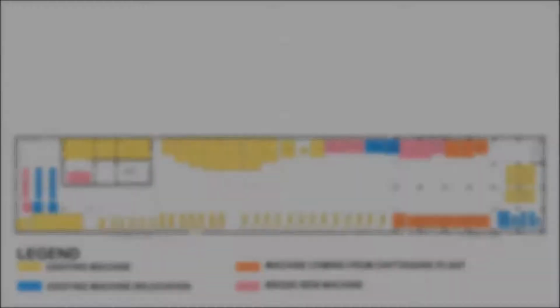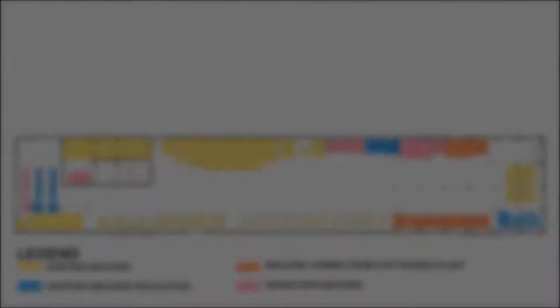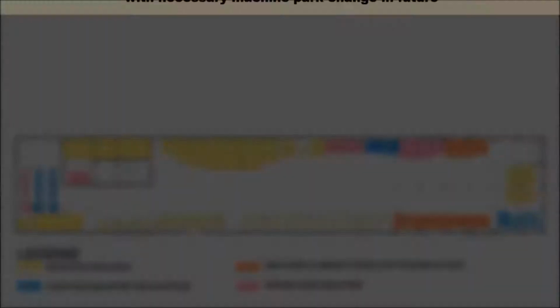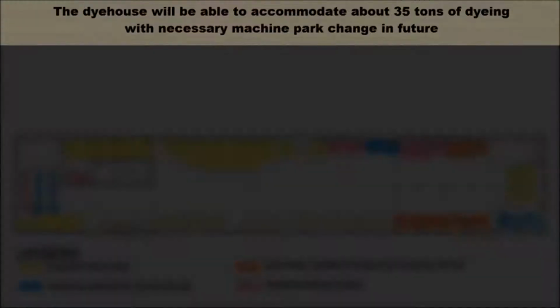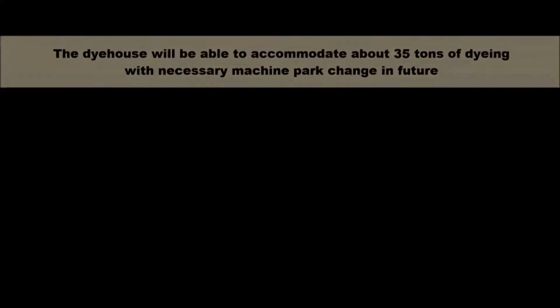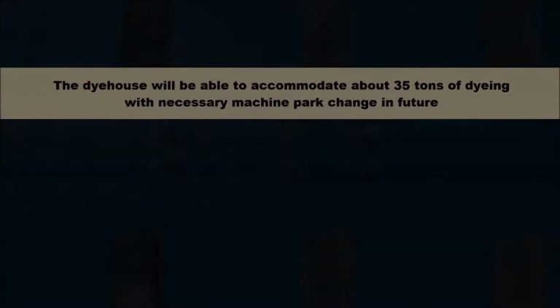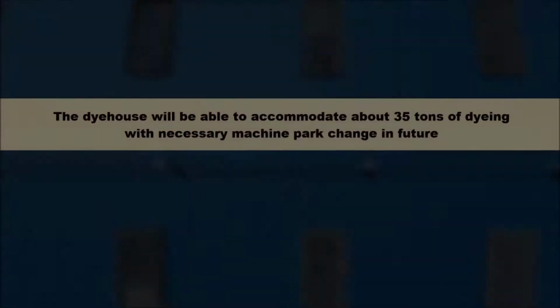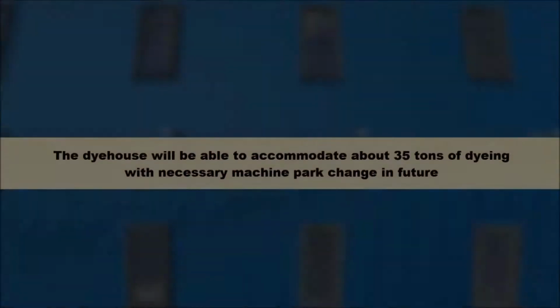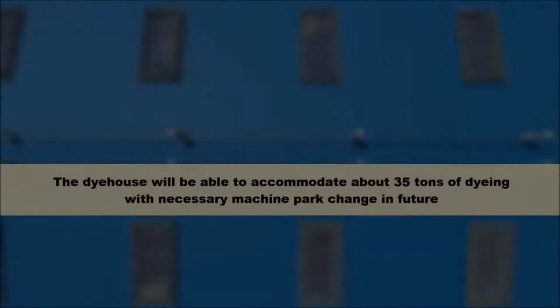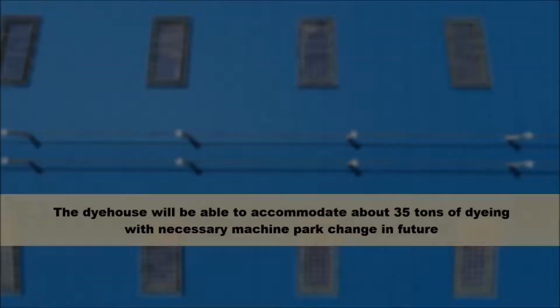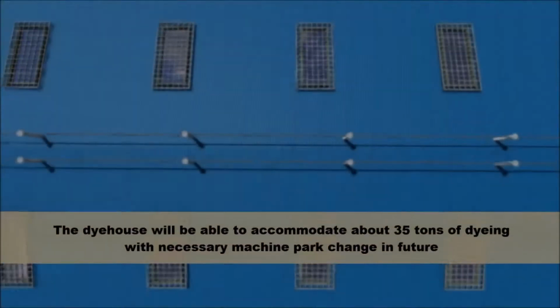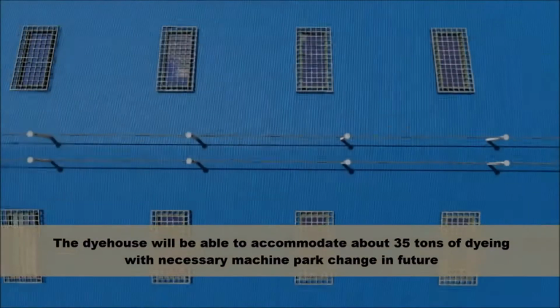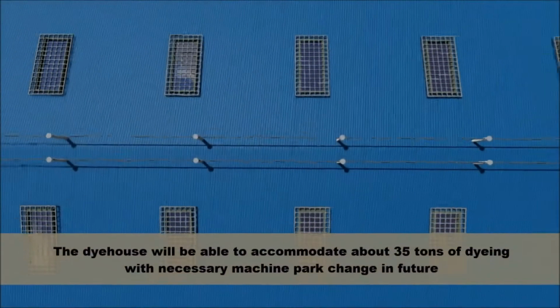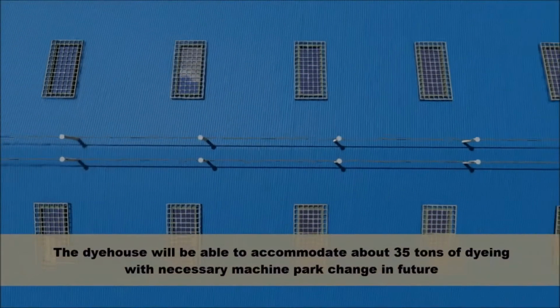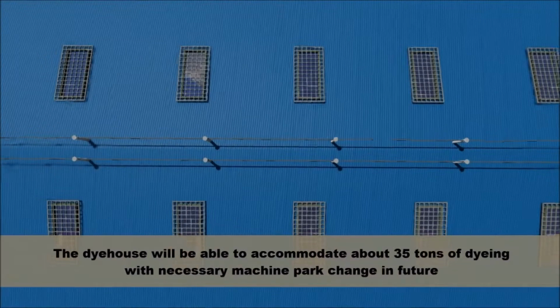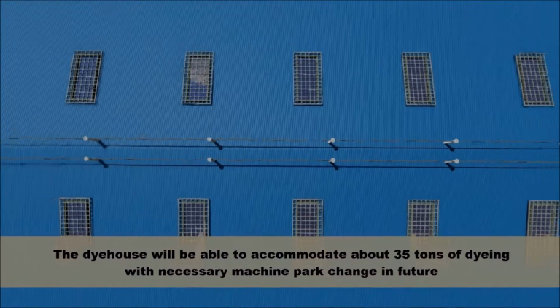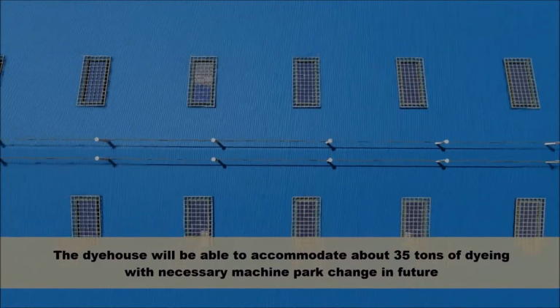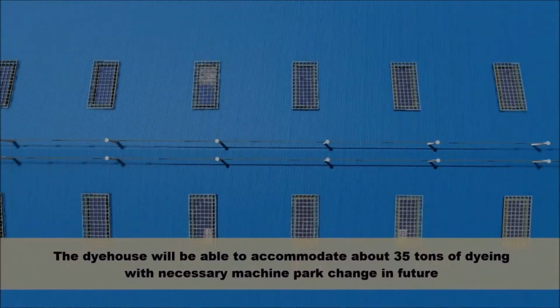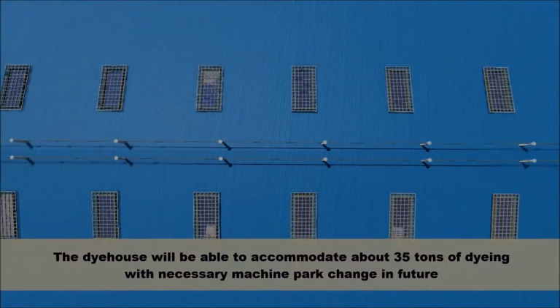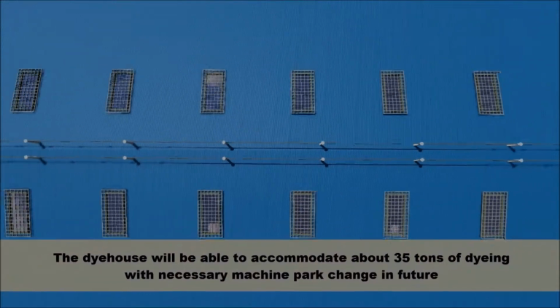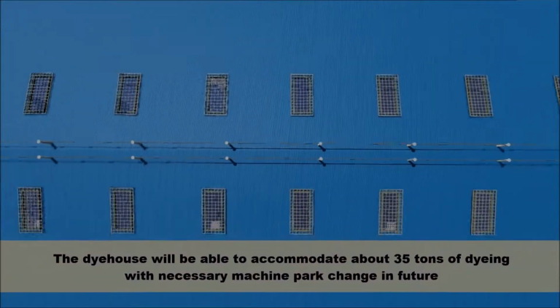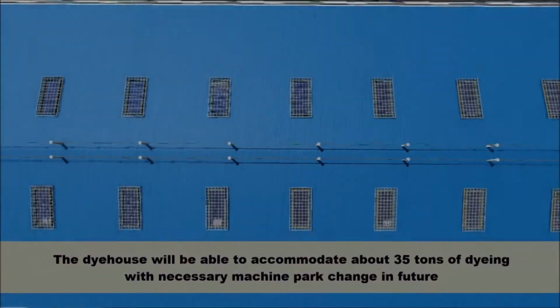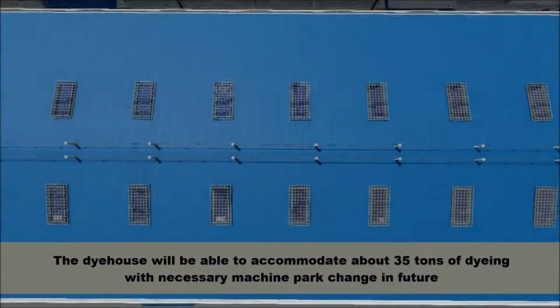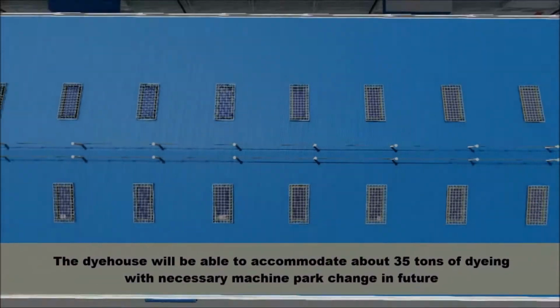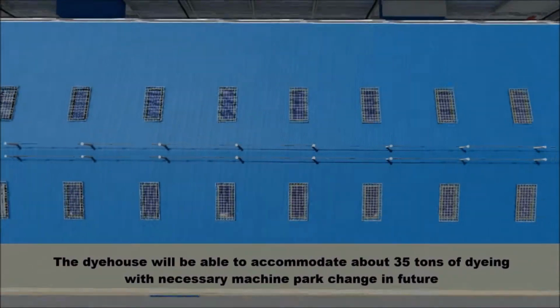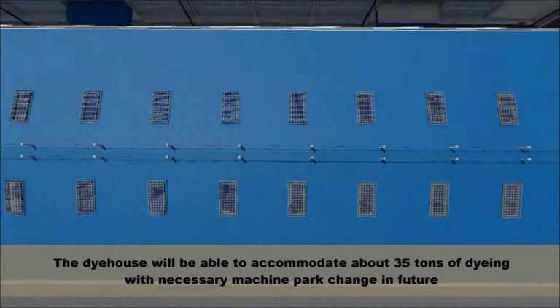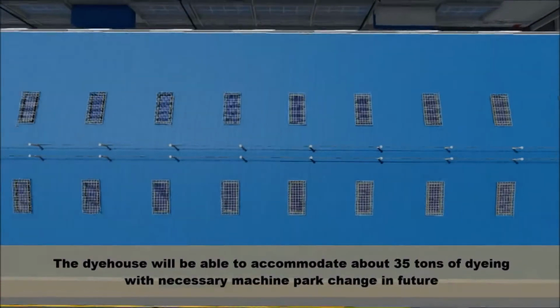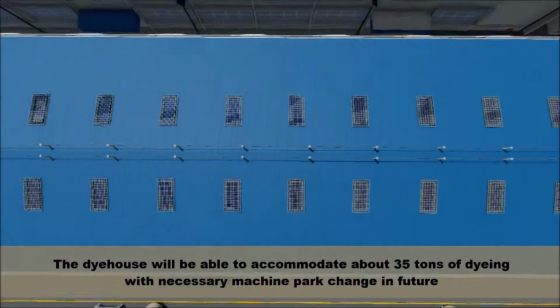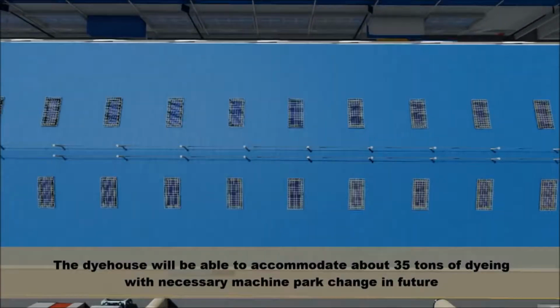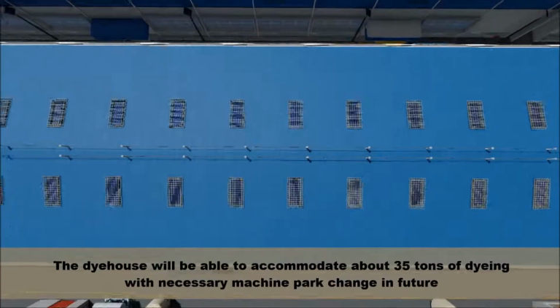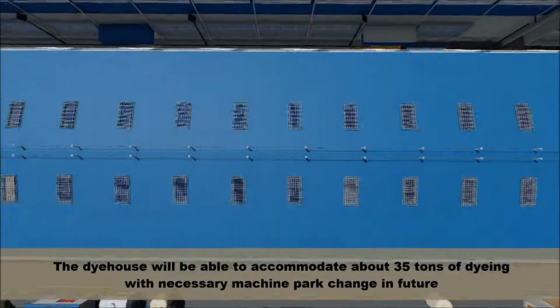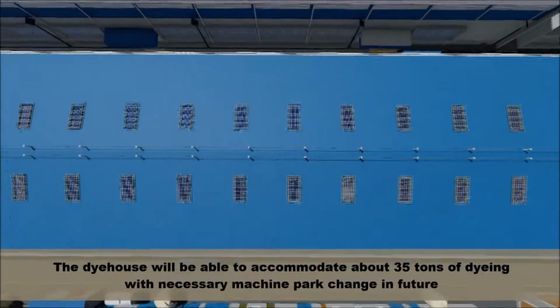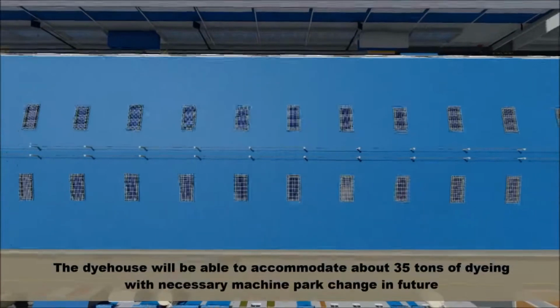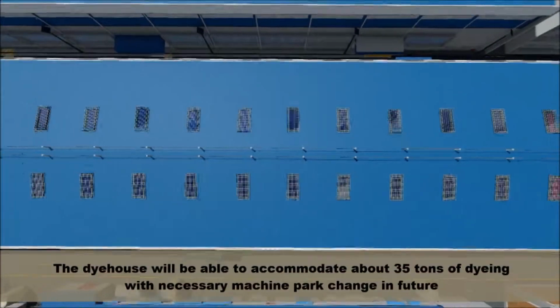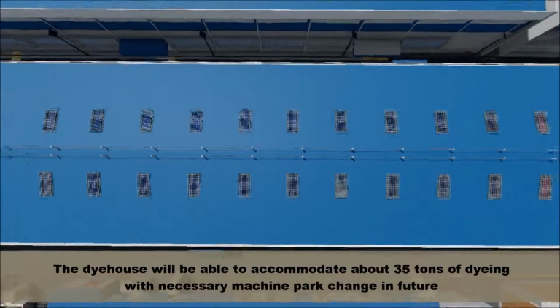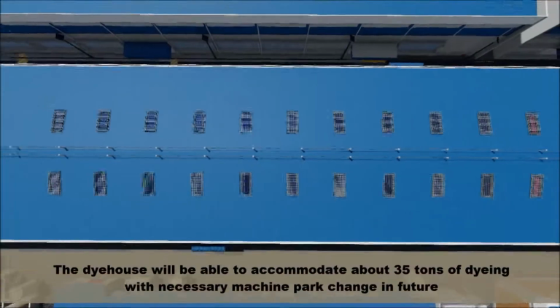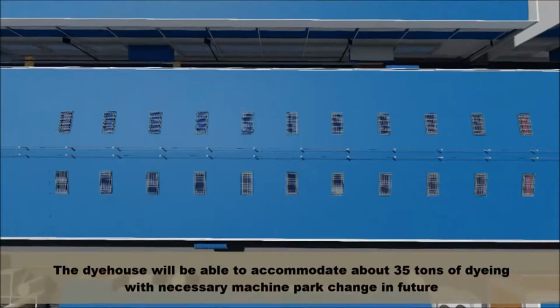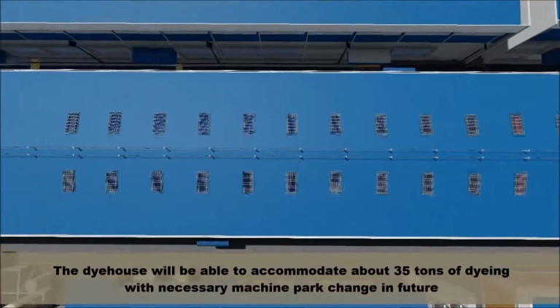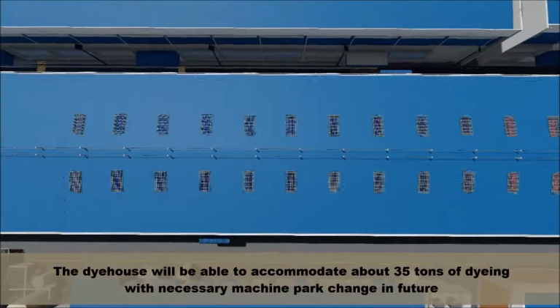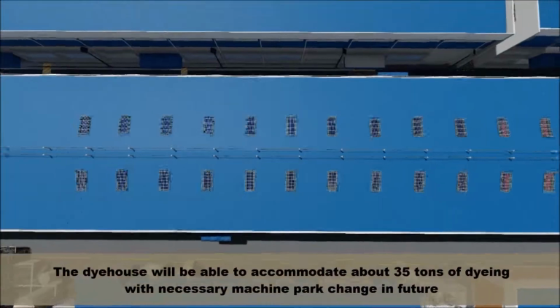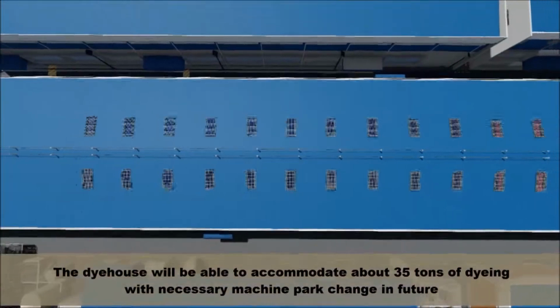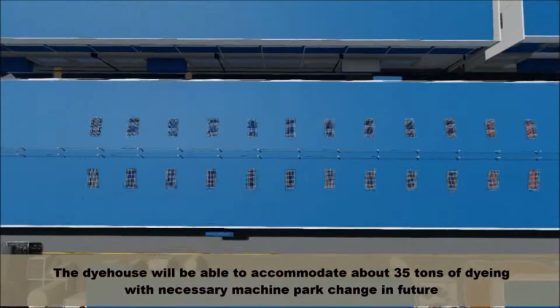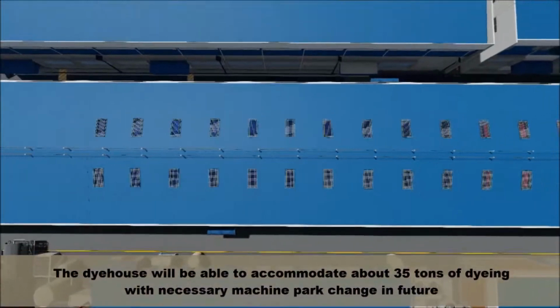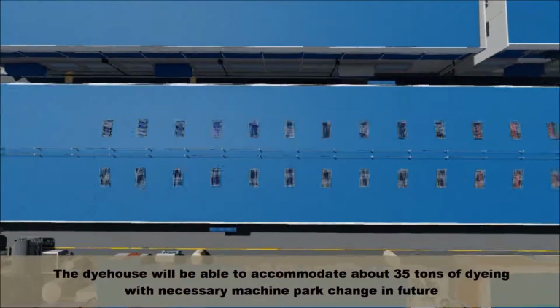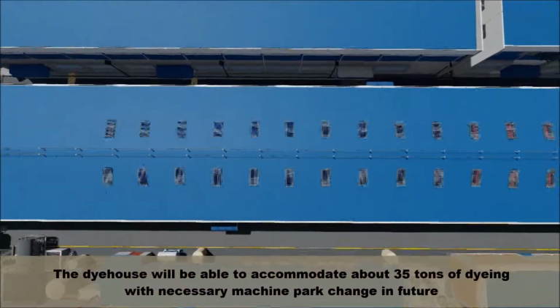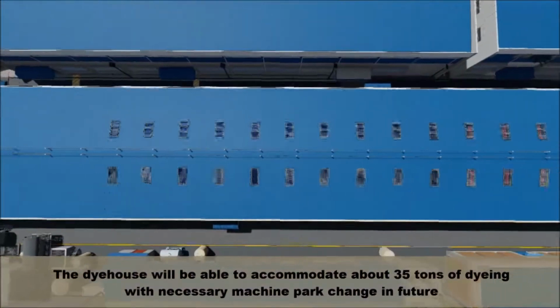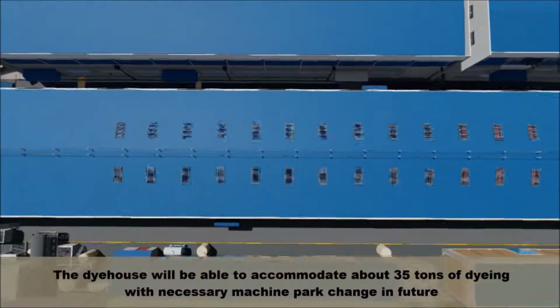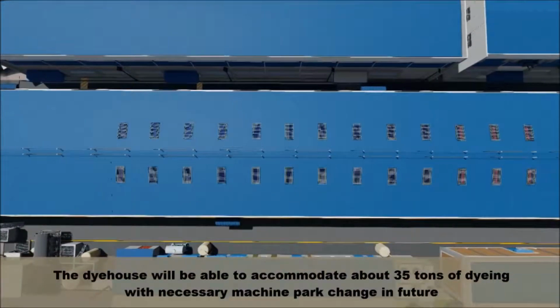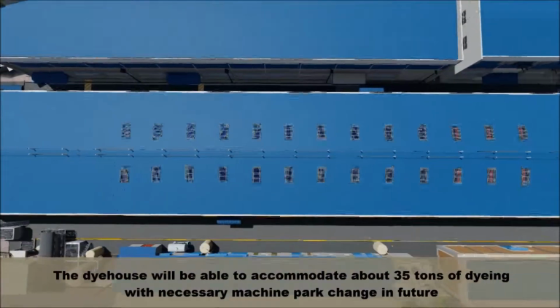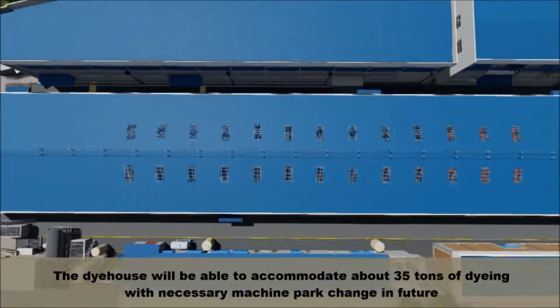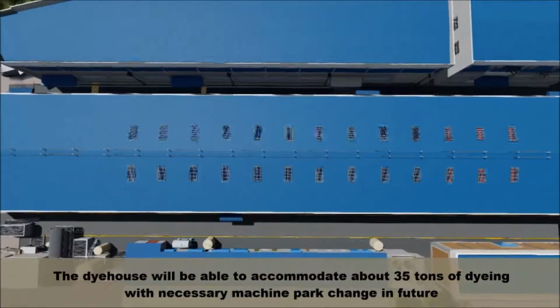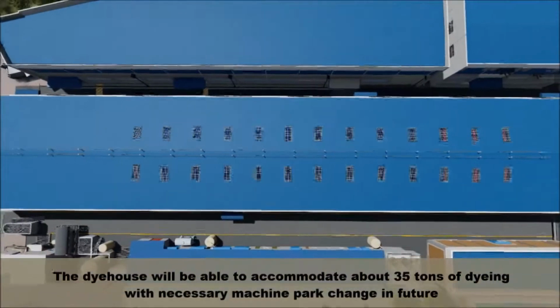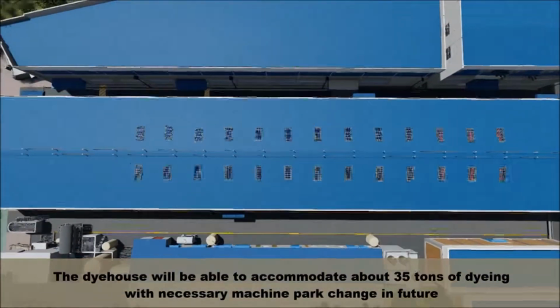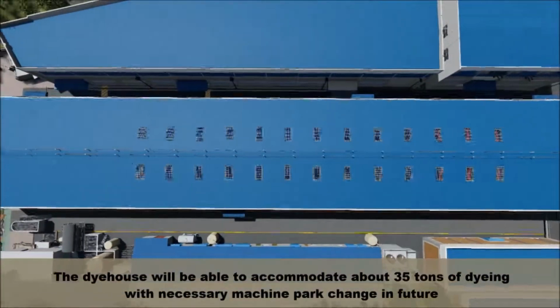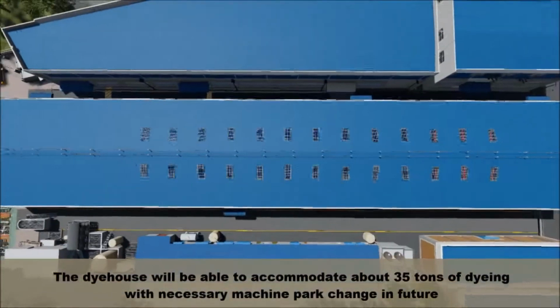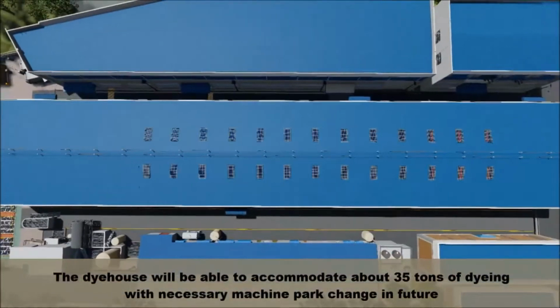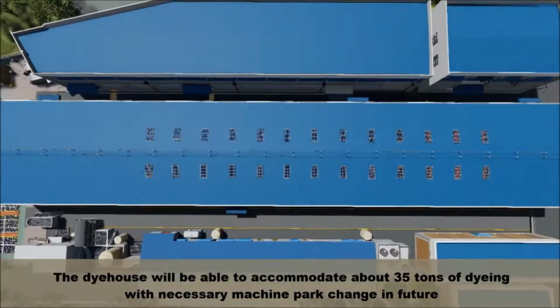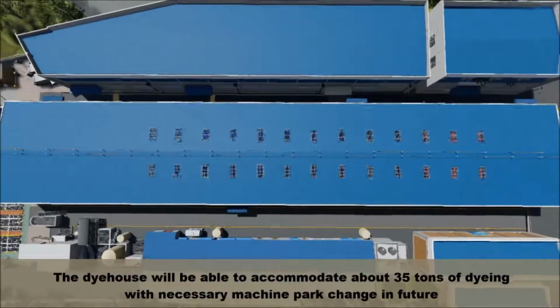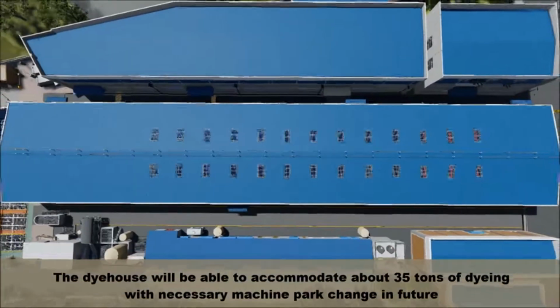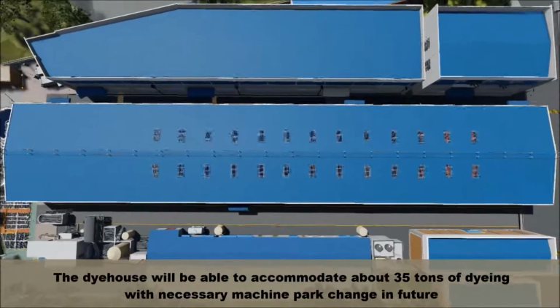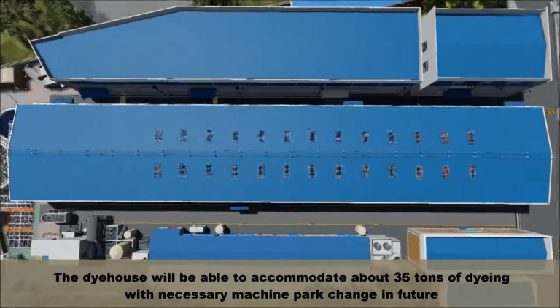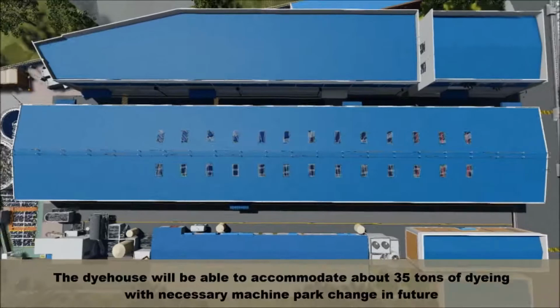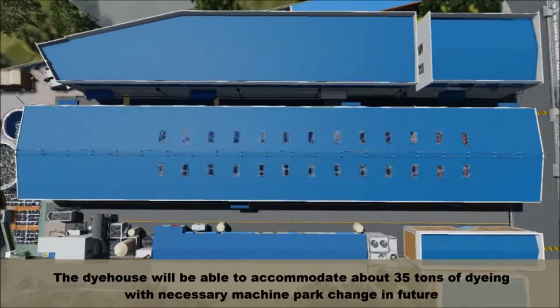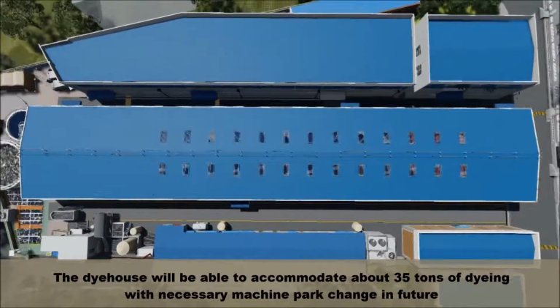The dye house will be able to accommodate about 35 tons of dyeing with the necessary machine park changes in the future.